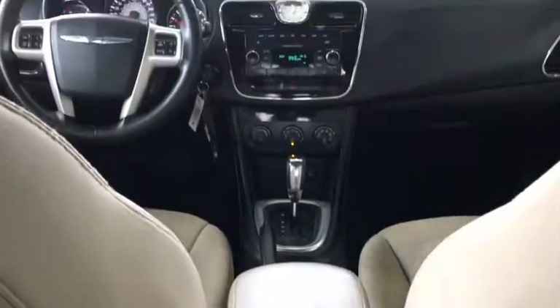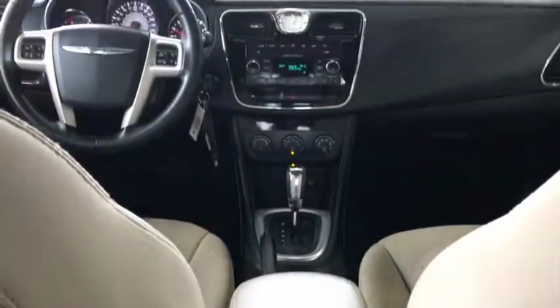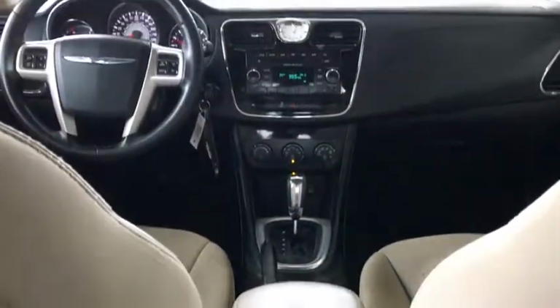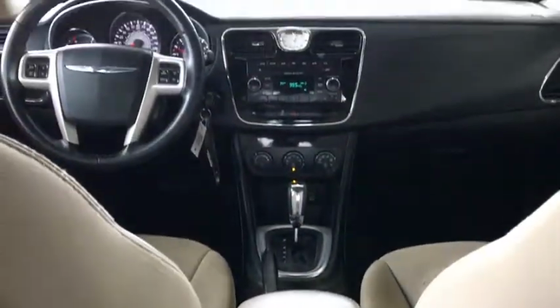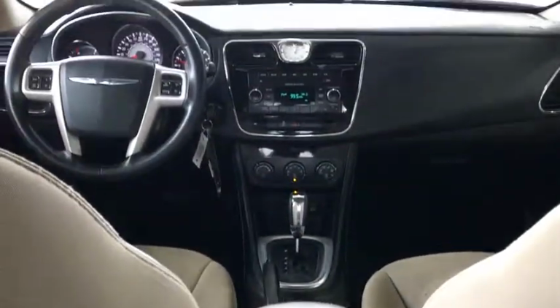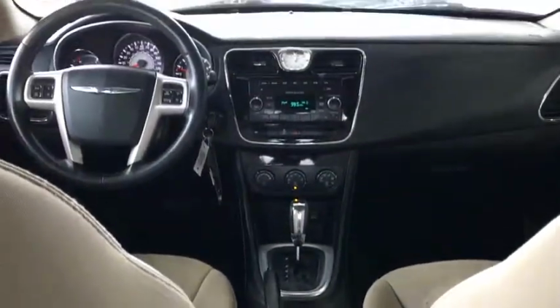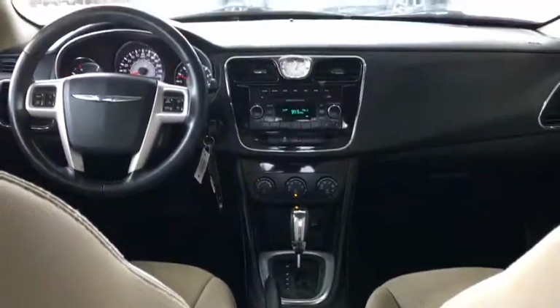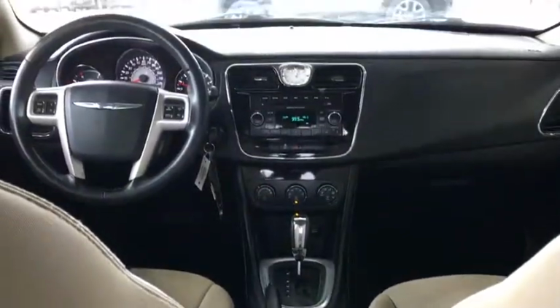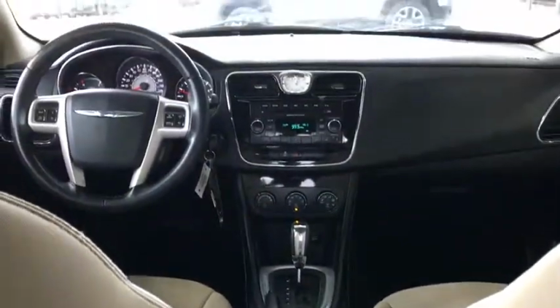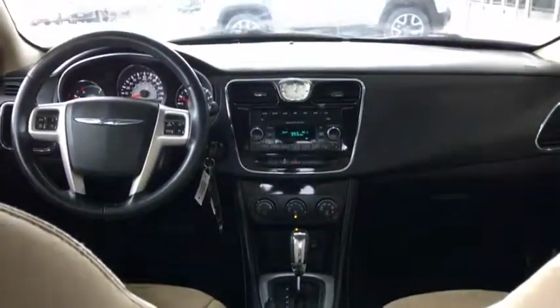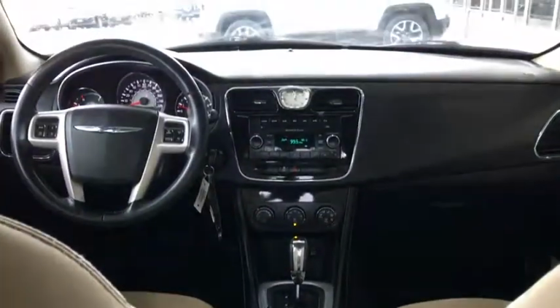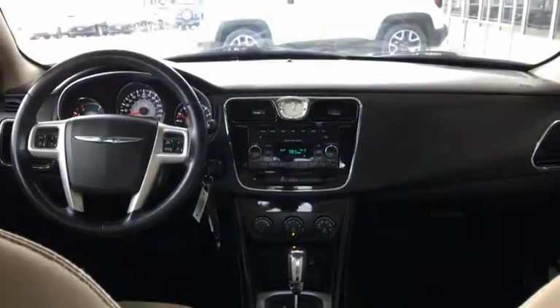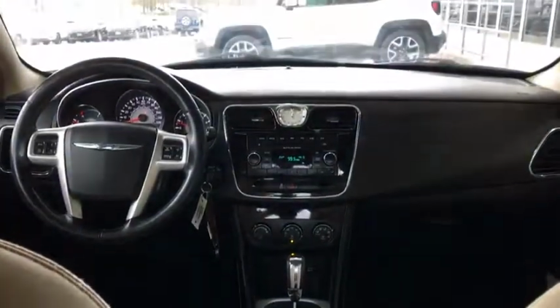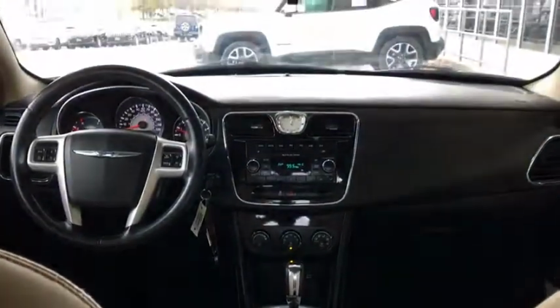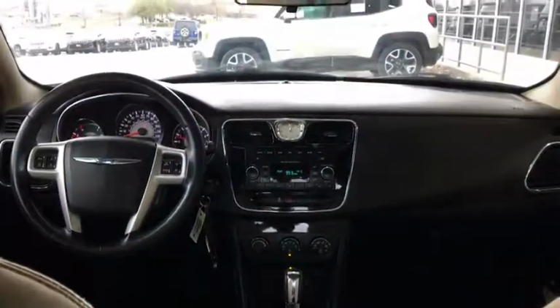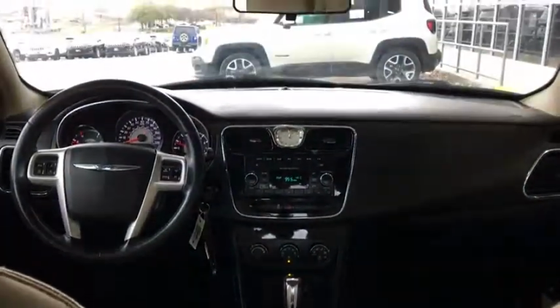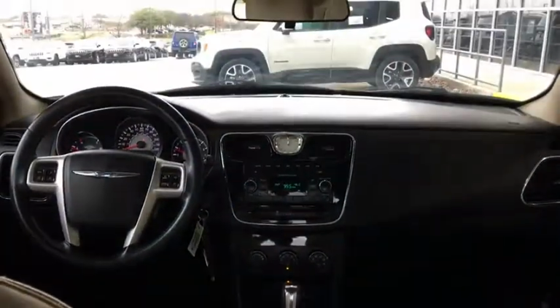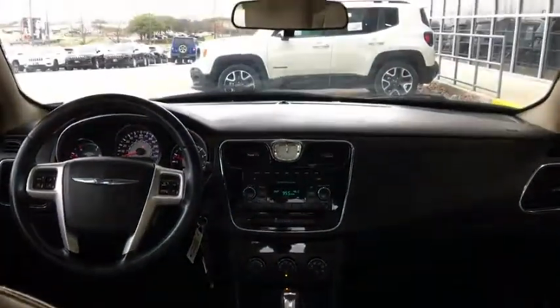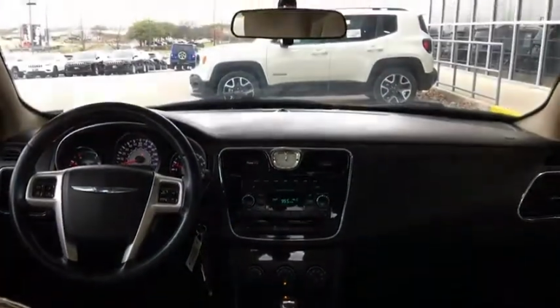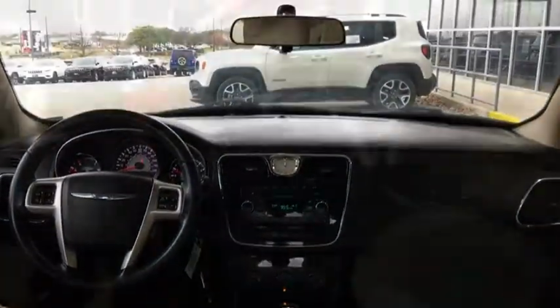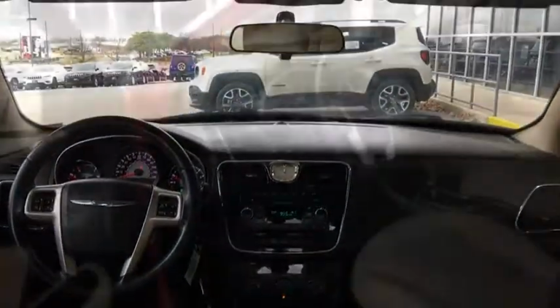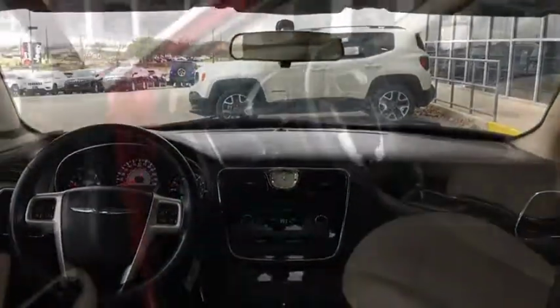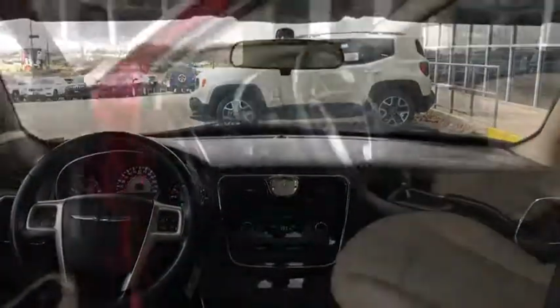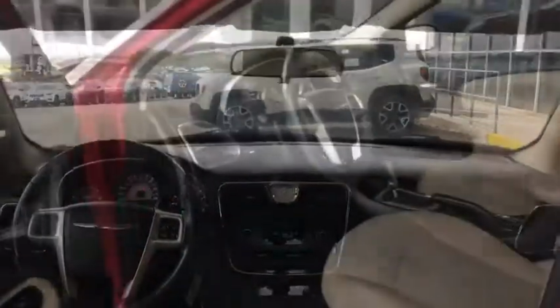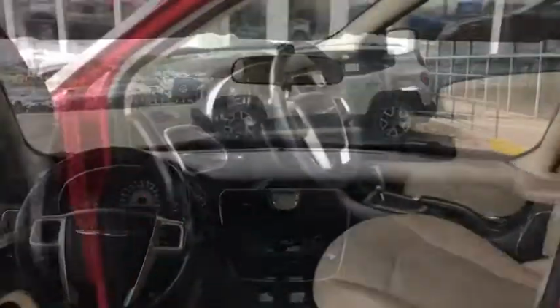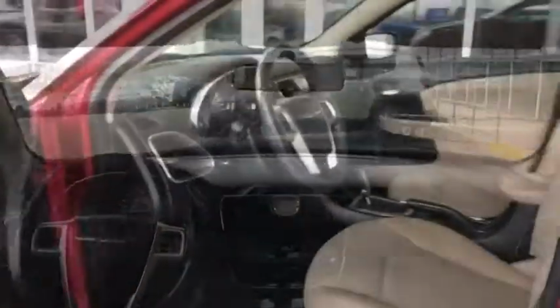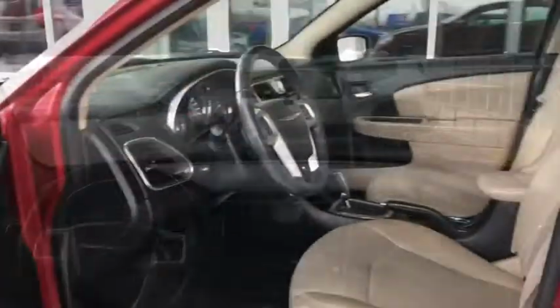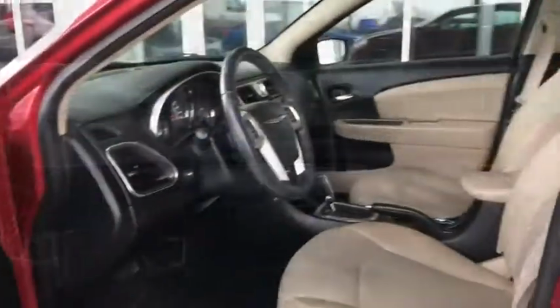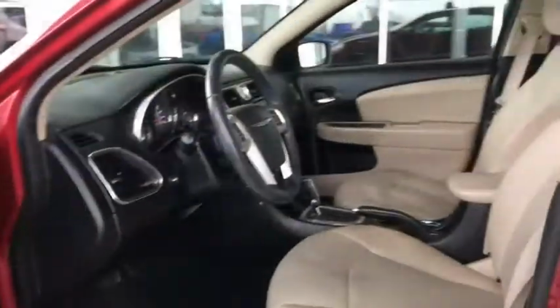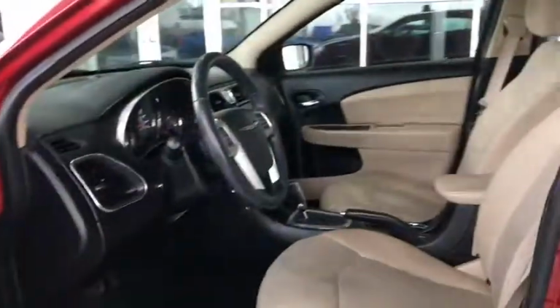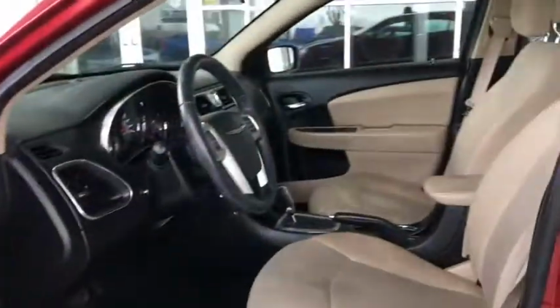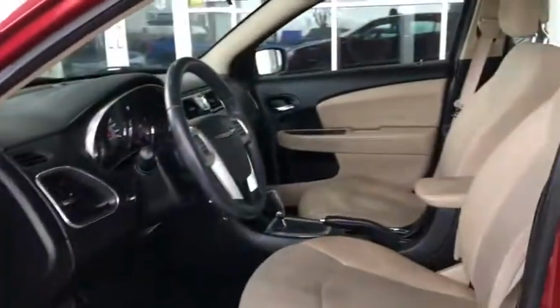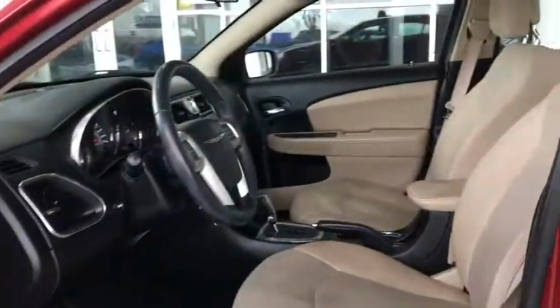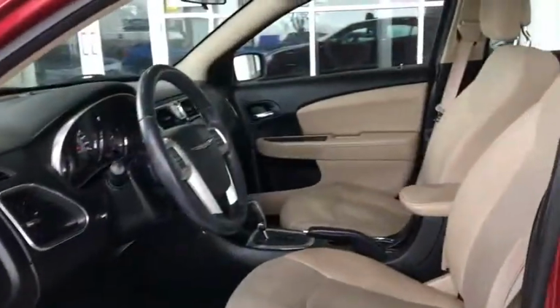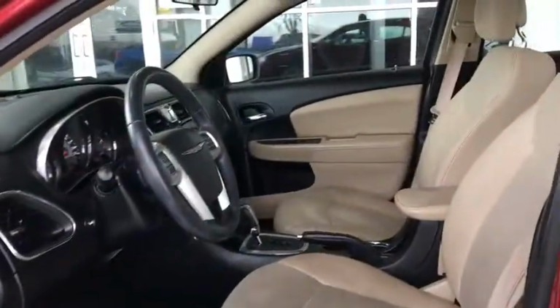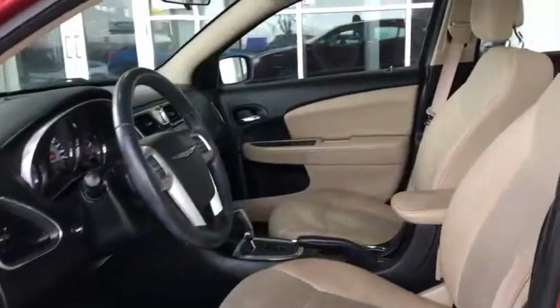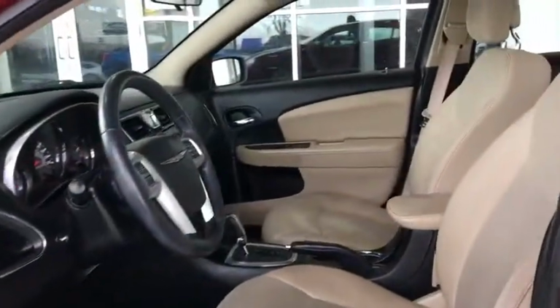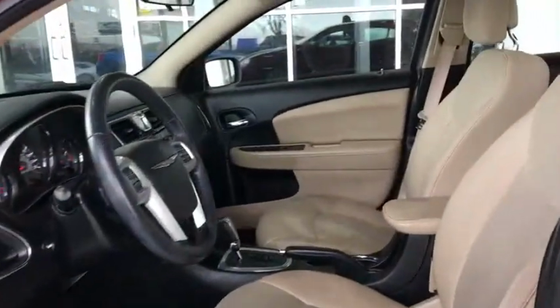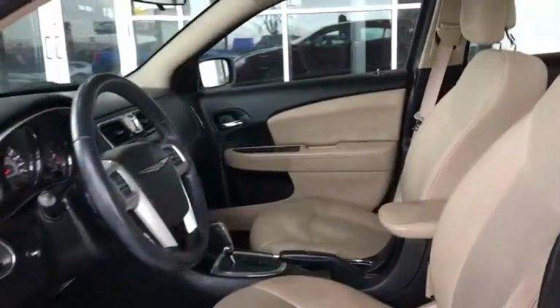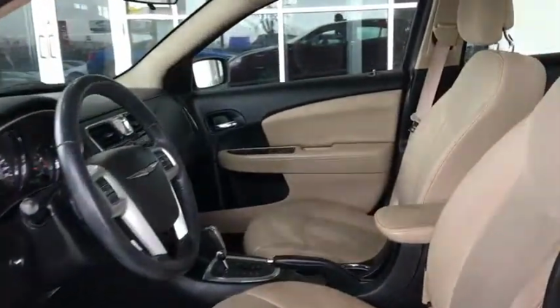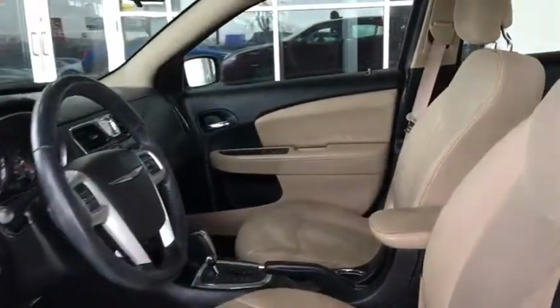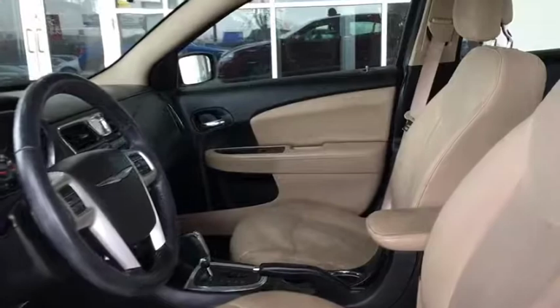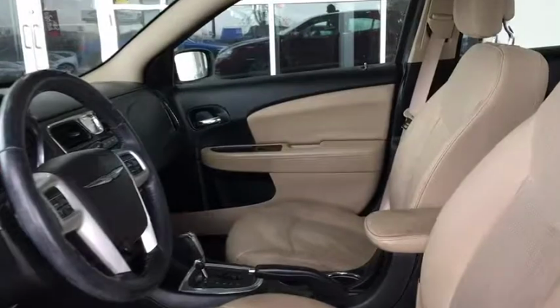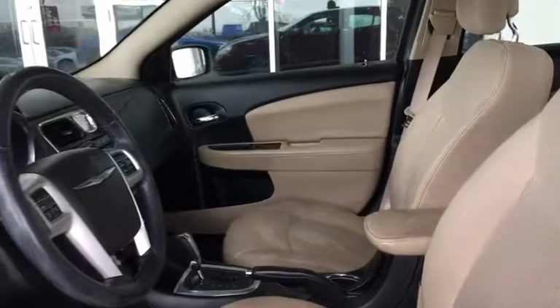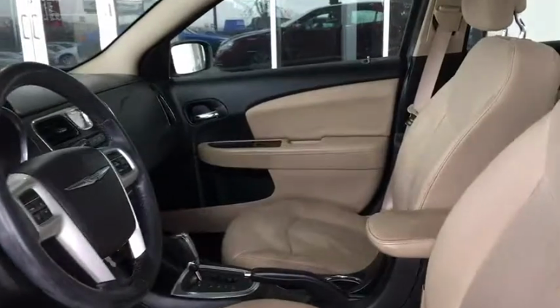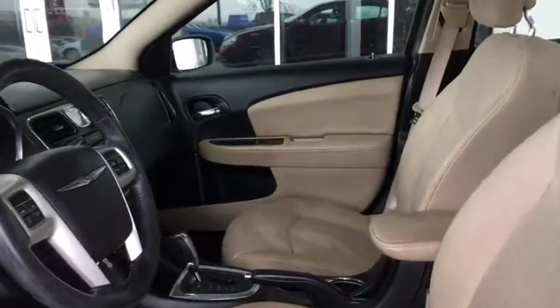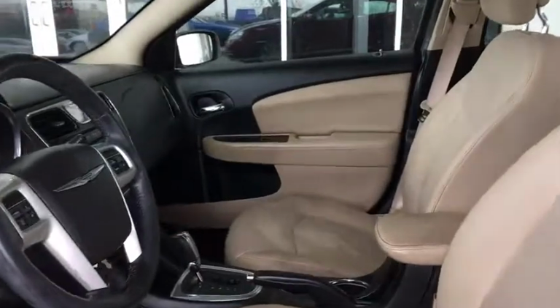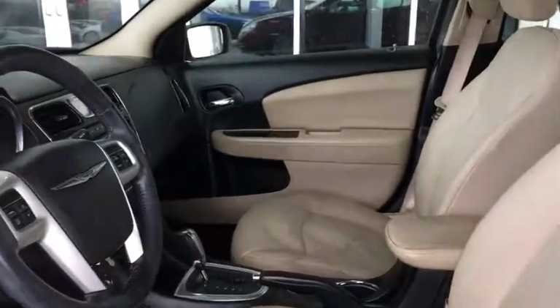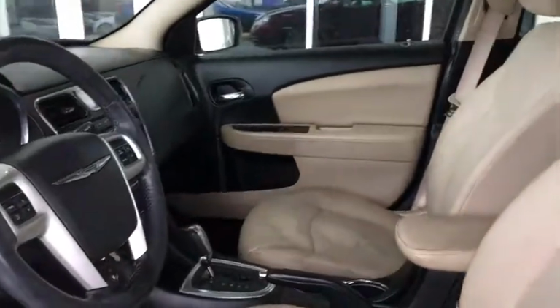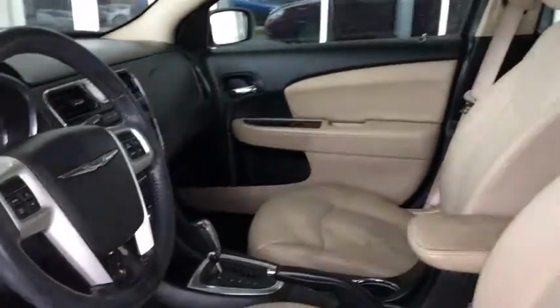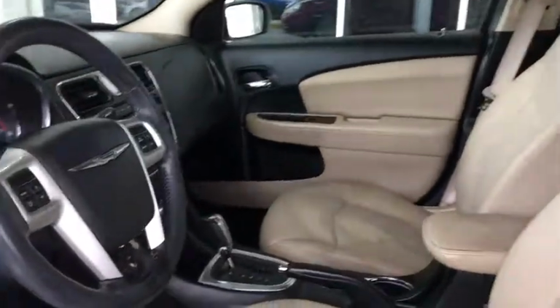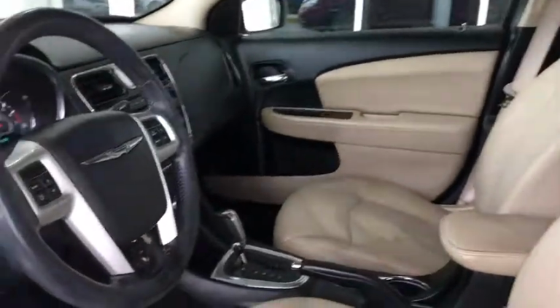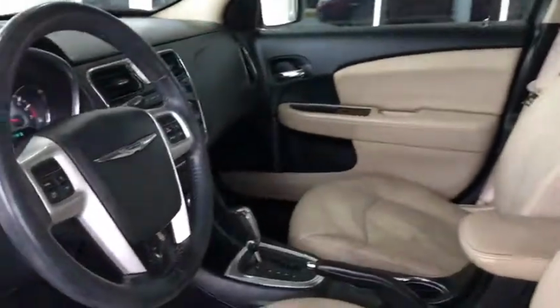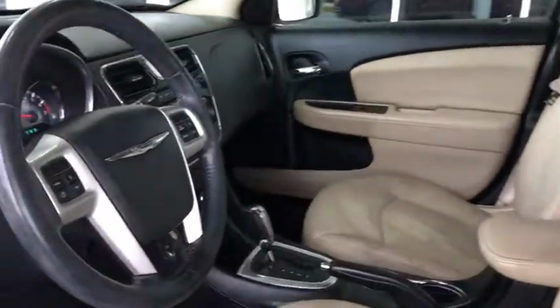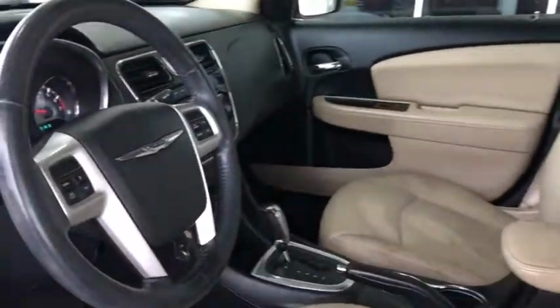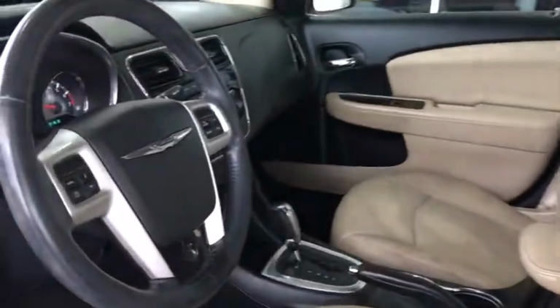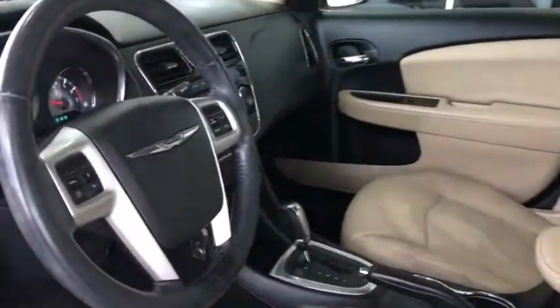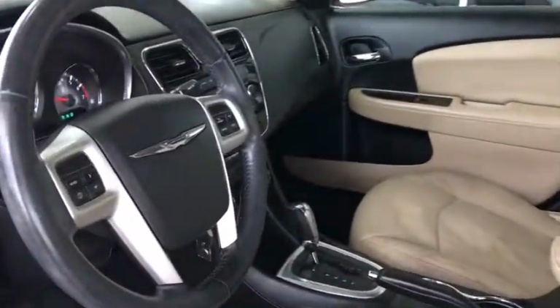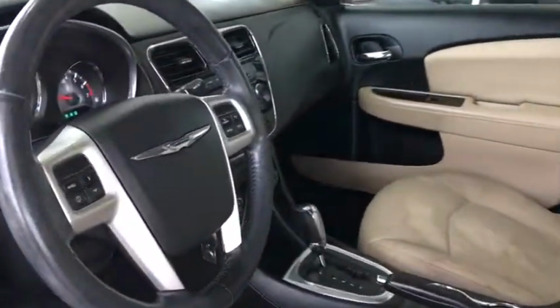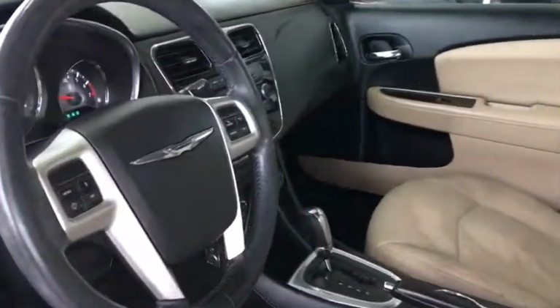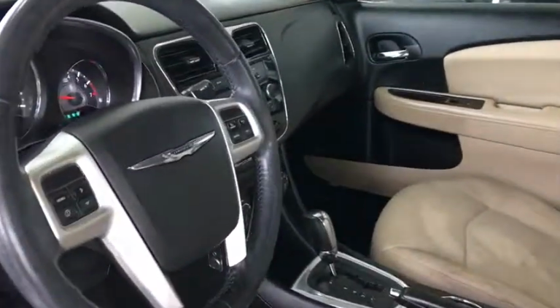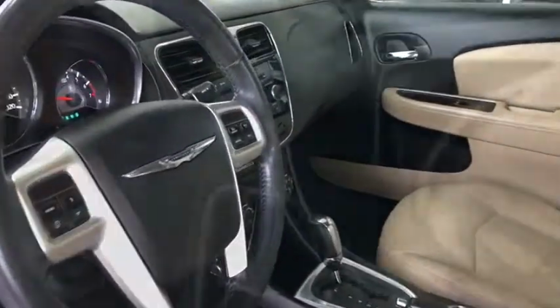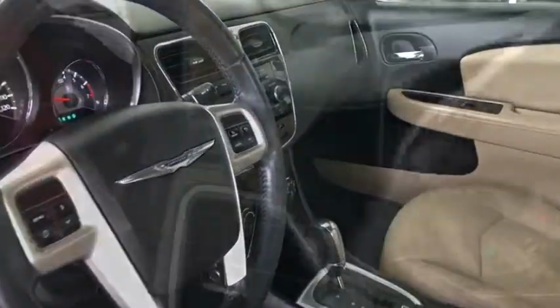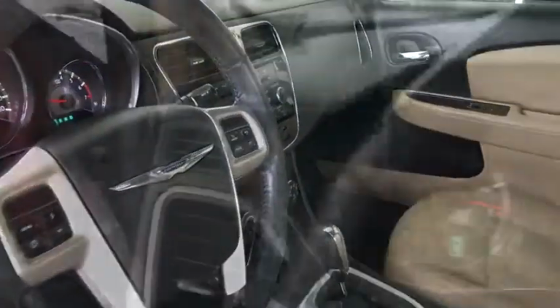This vehicle has less than 80,000 miles. Here are some of this vehicle's great options: traction control.